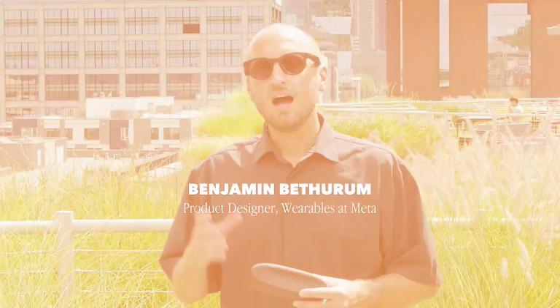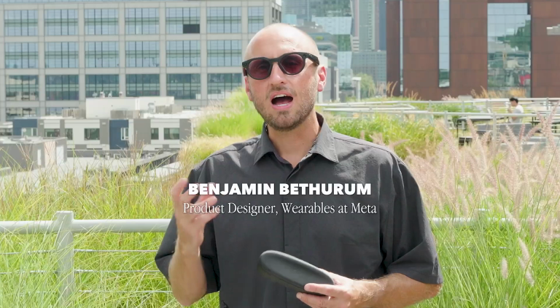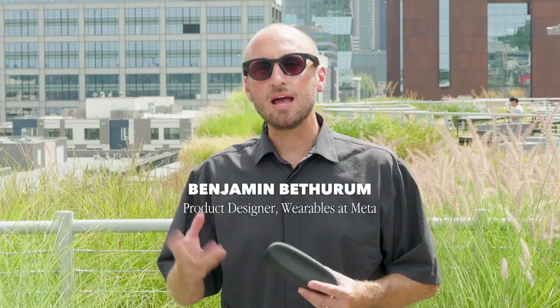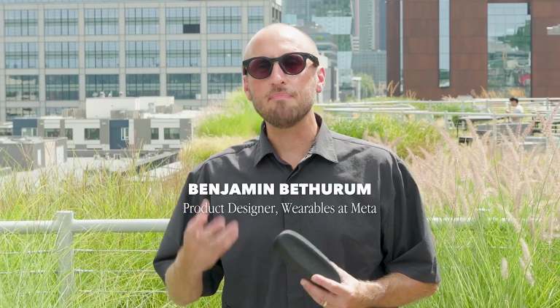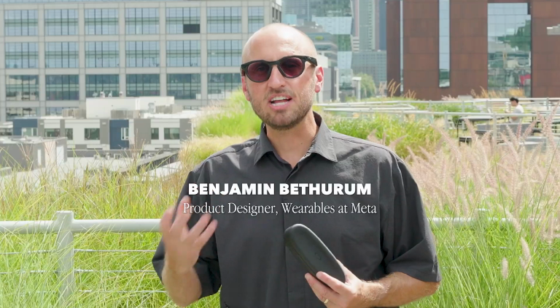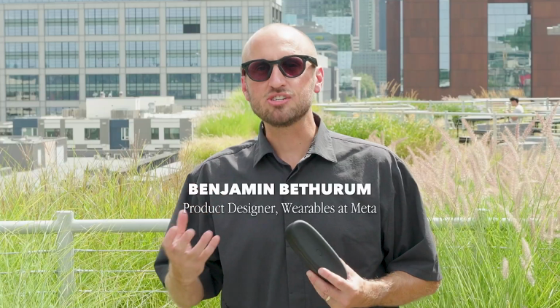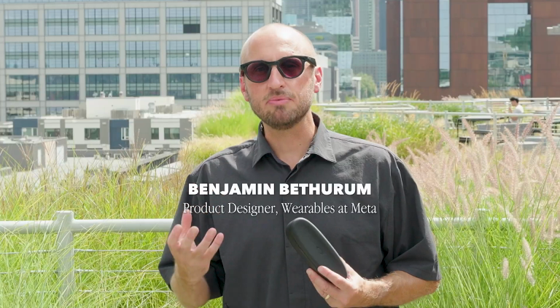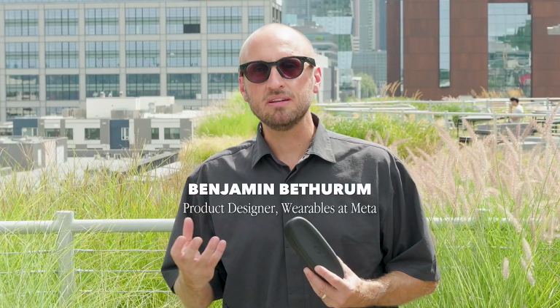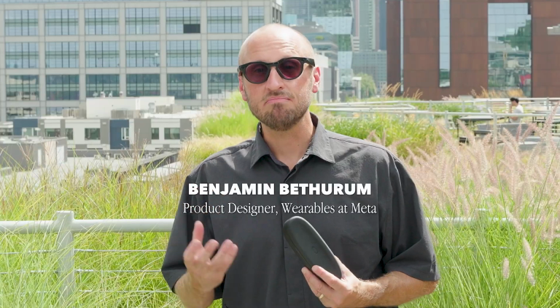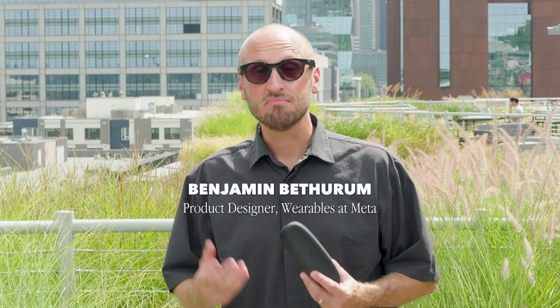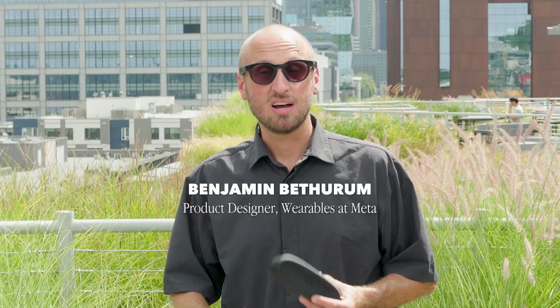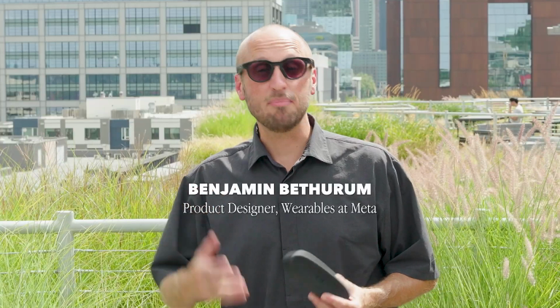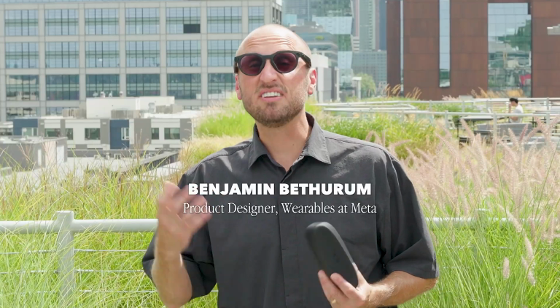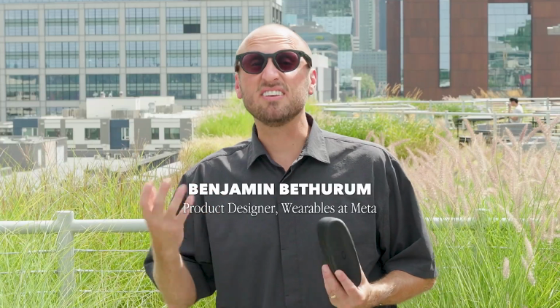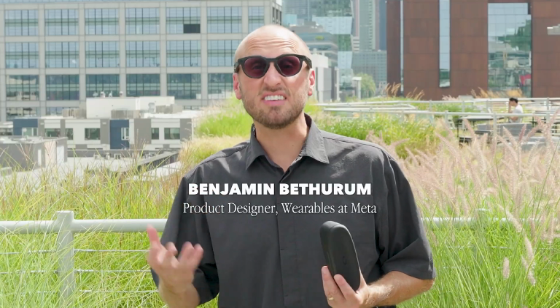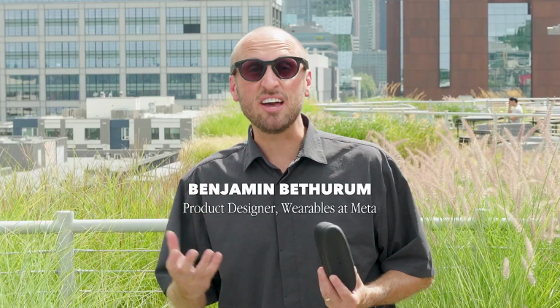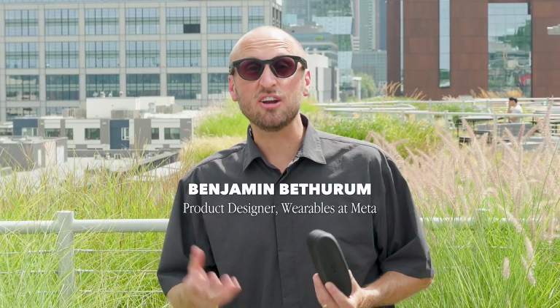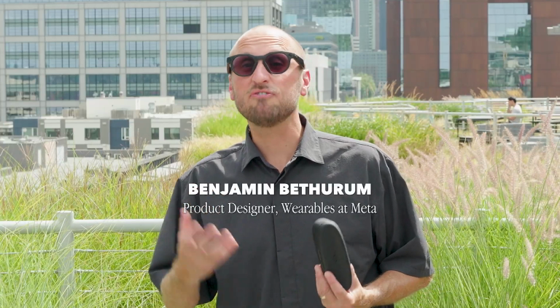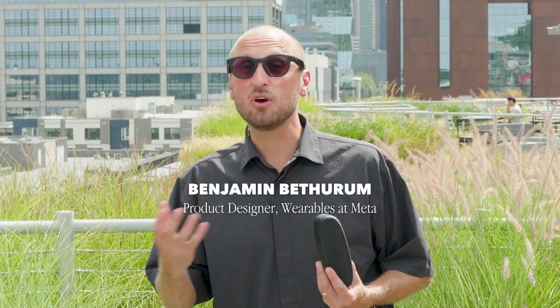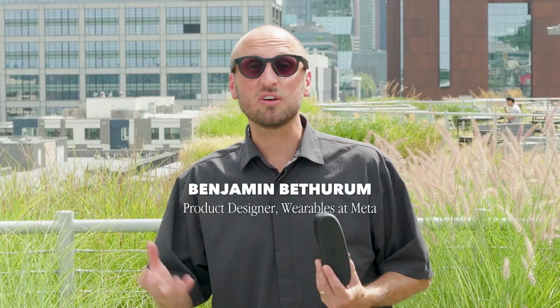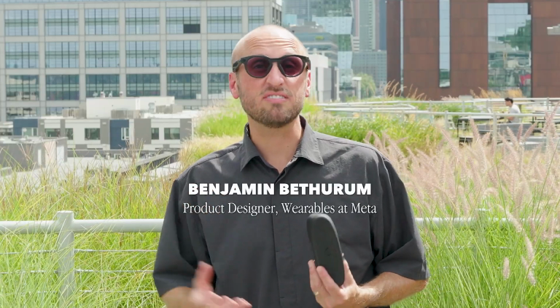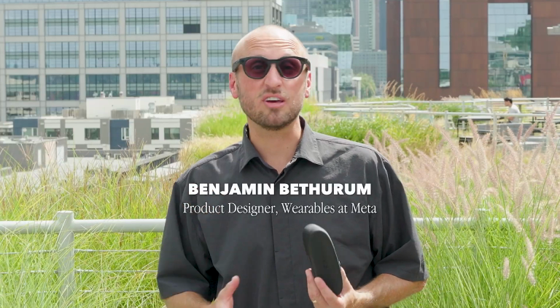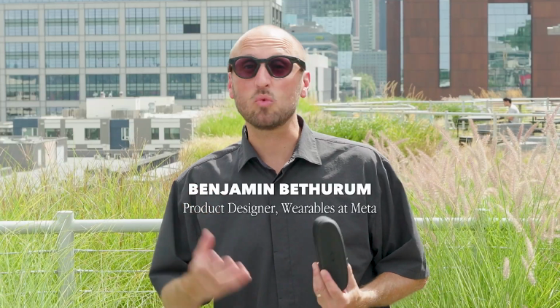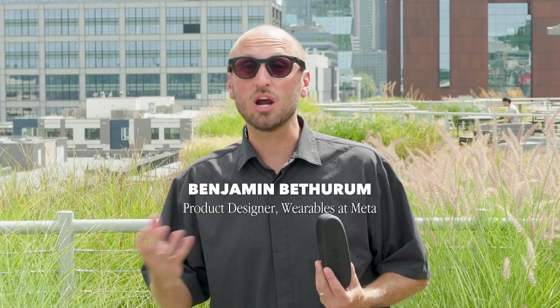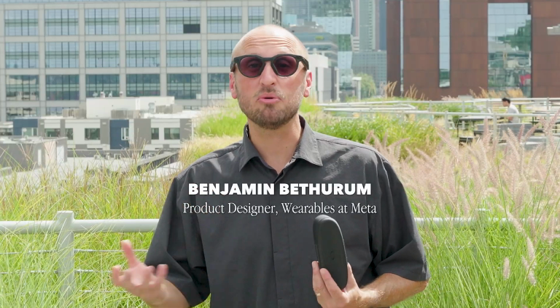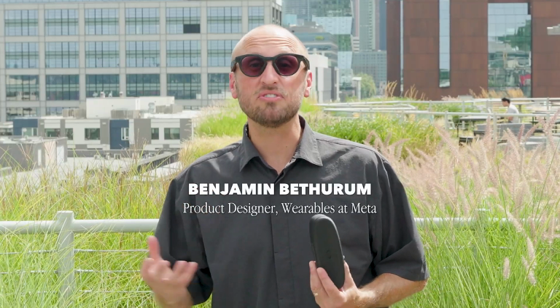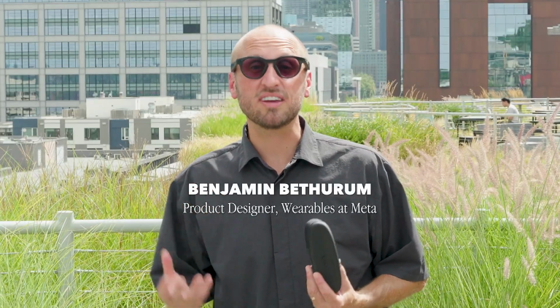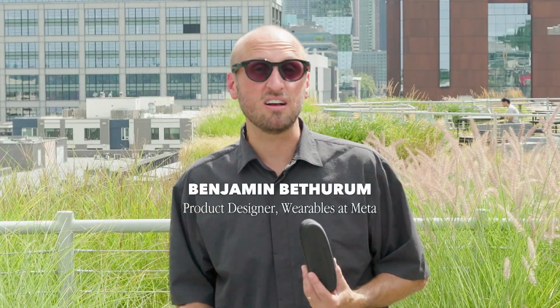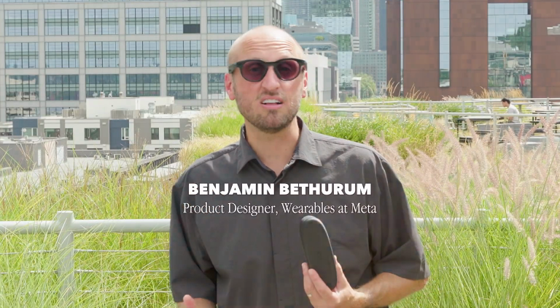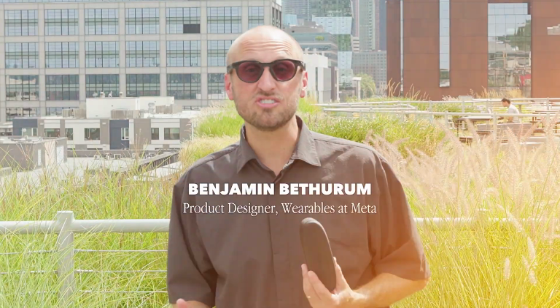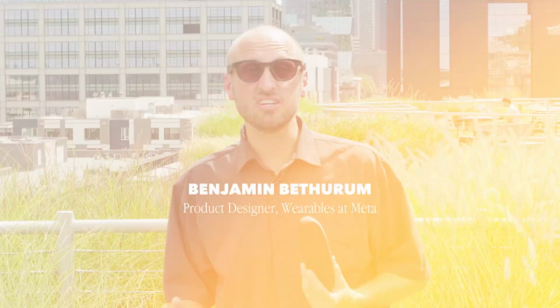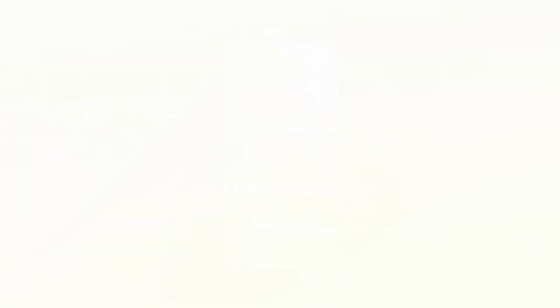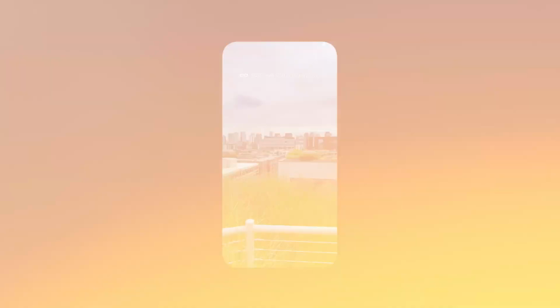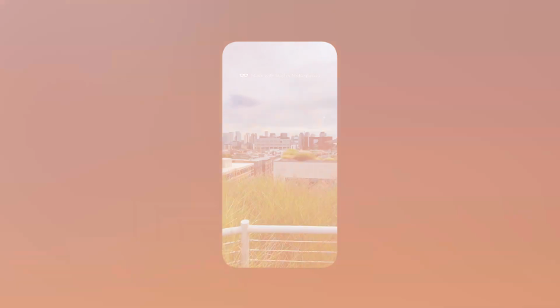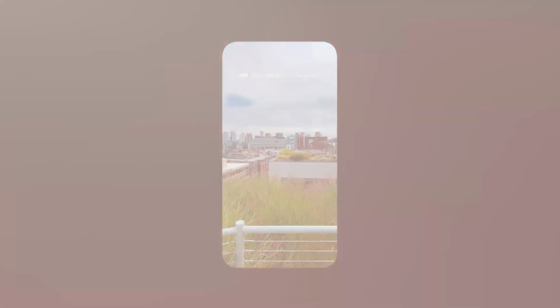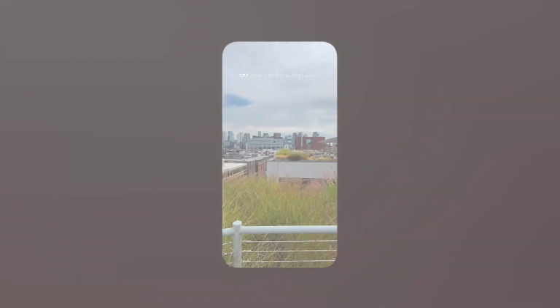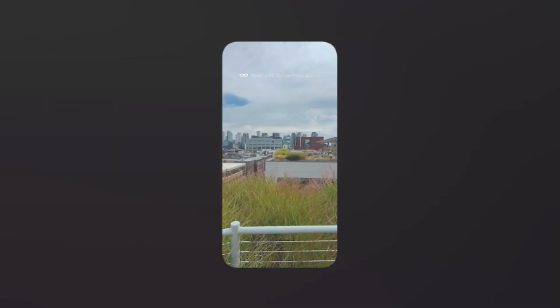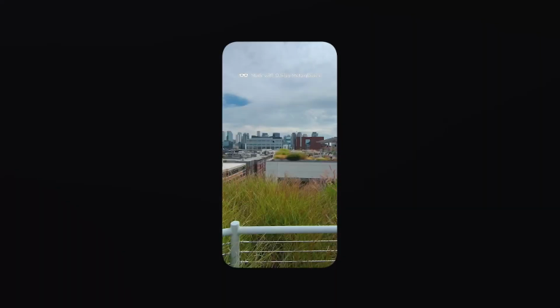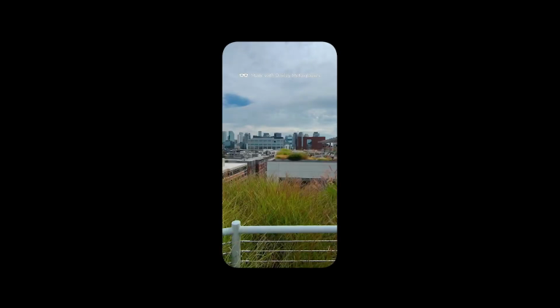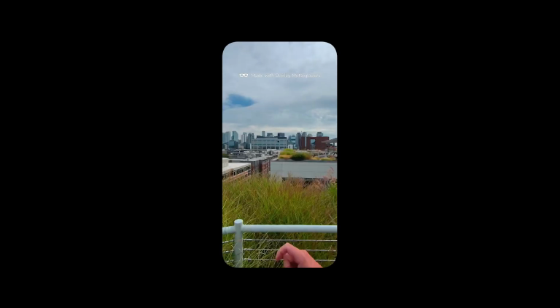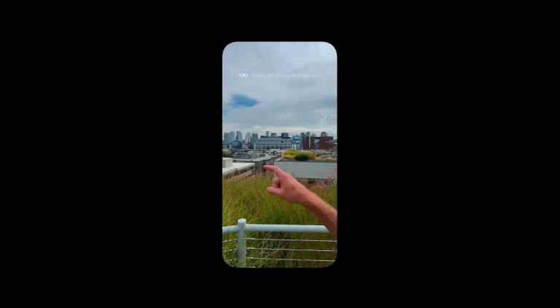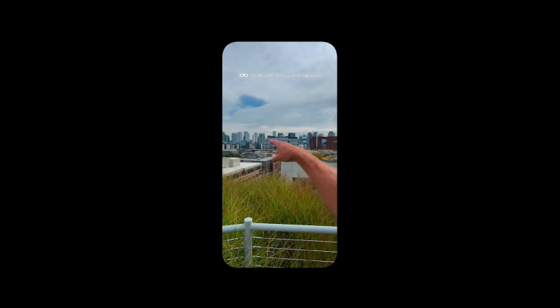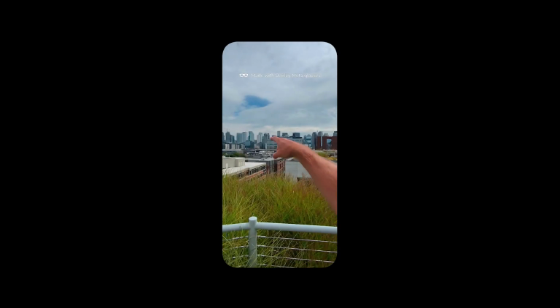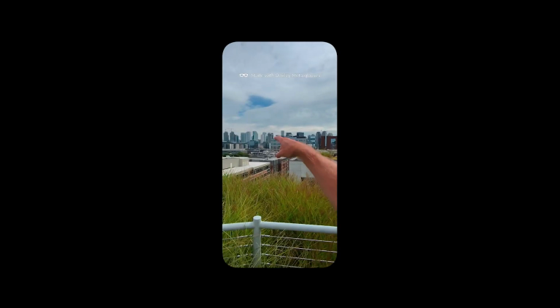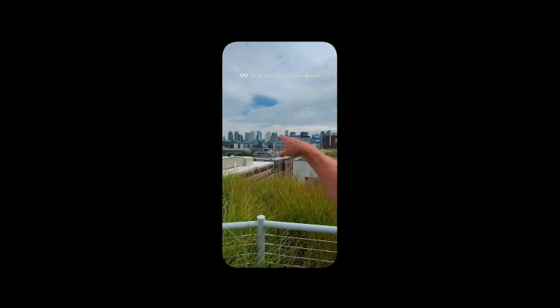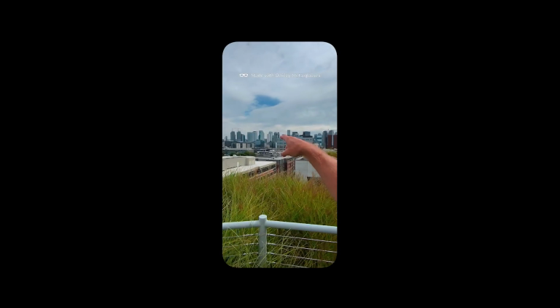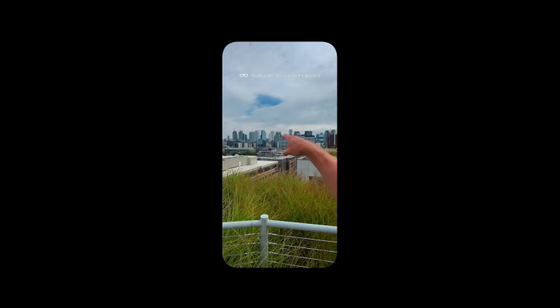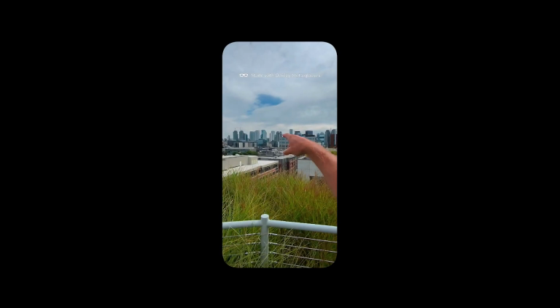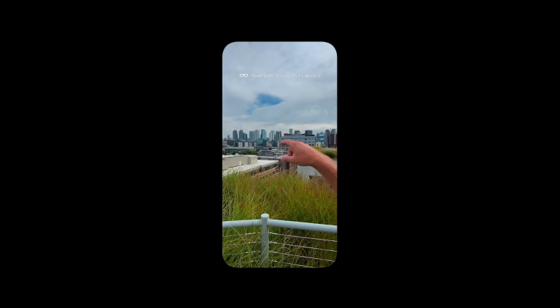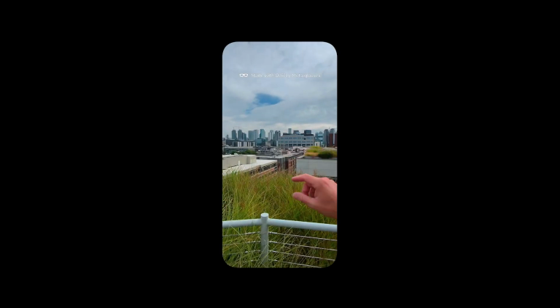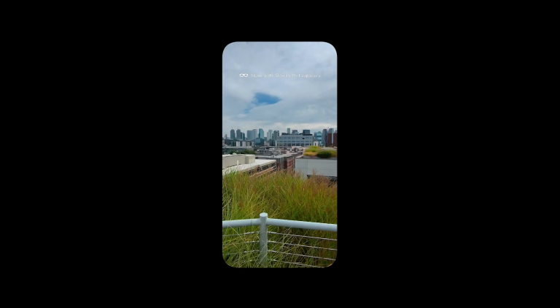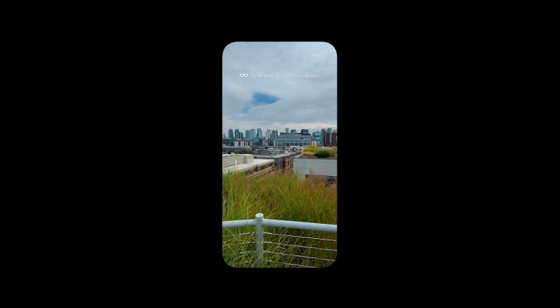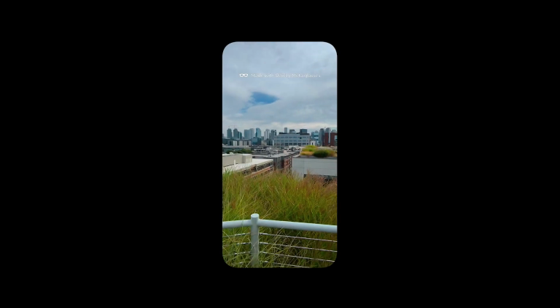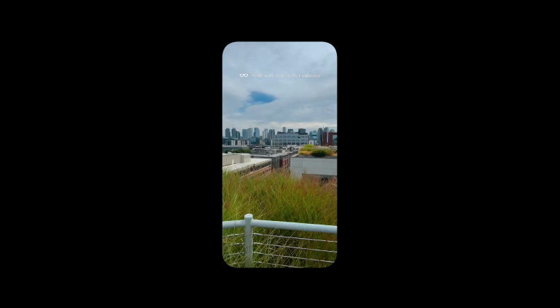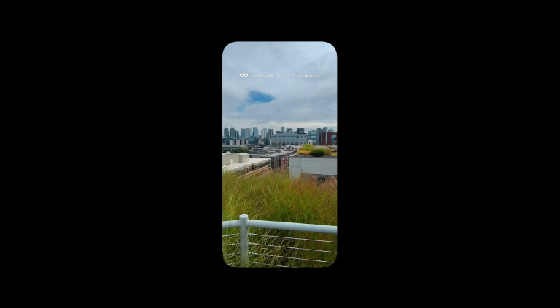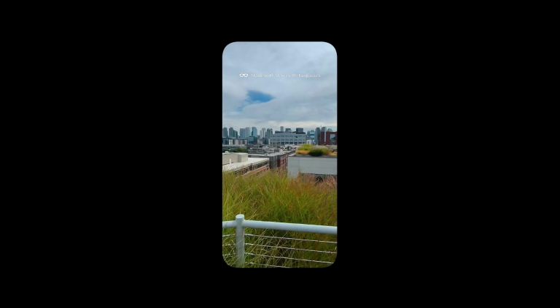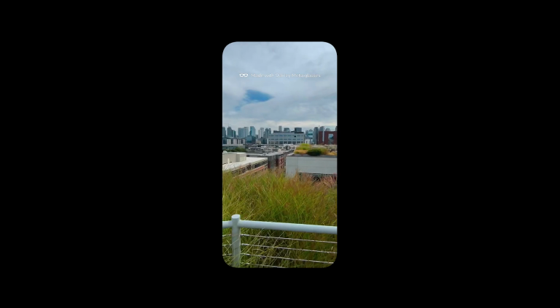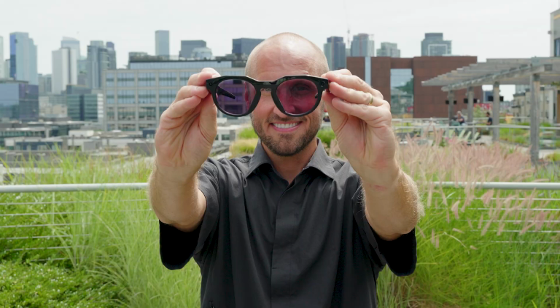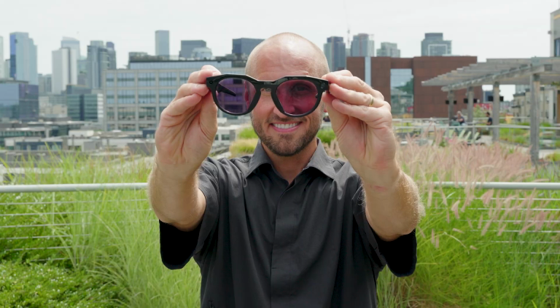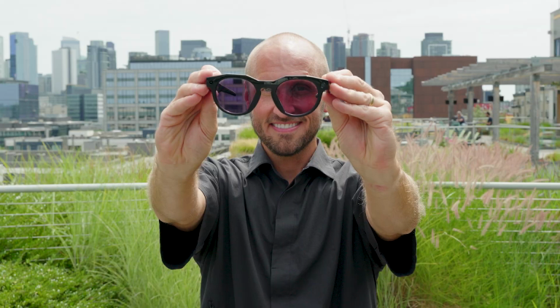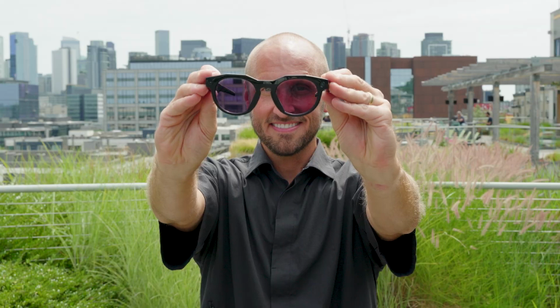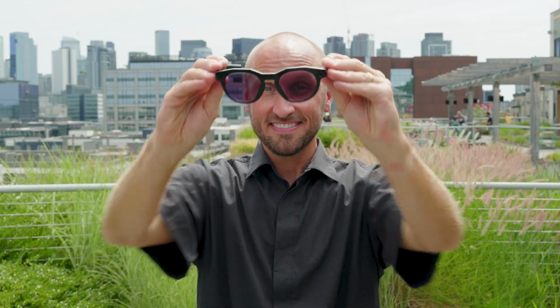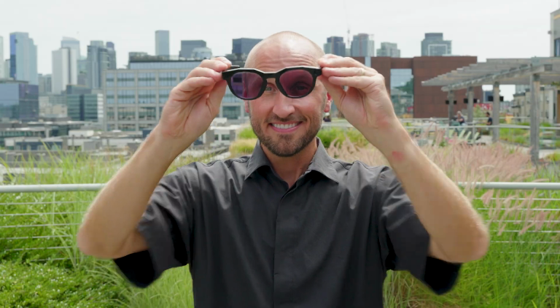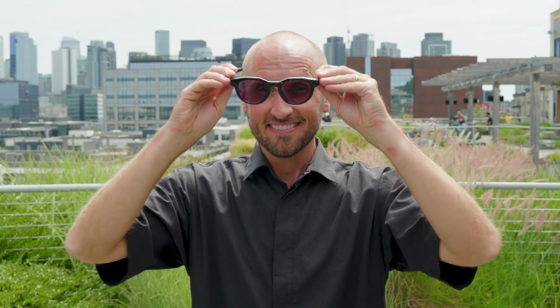Hi, I'm Benjamin. I'm a designer focused on wearable technology. Here's what you need to know about the tech that makes the Oakley Metahousens a game changer.